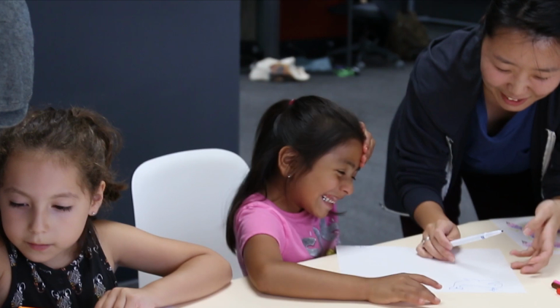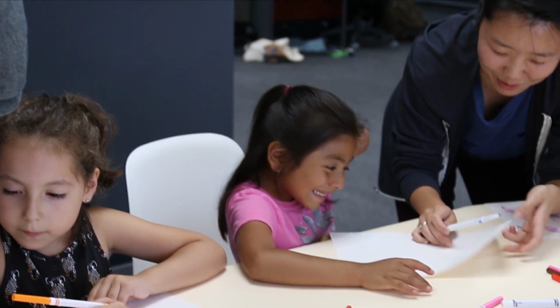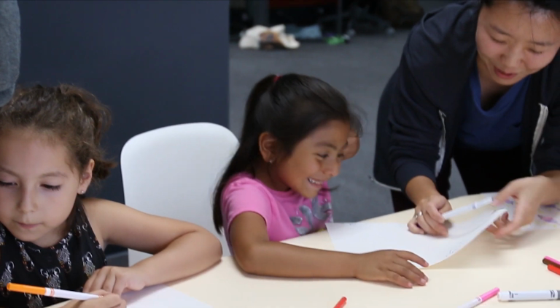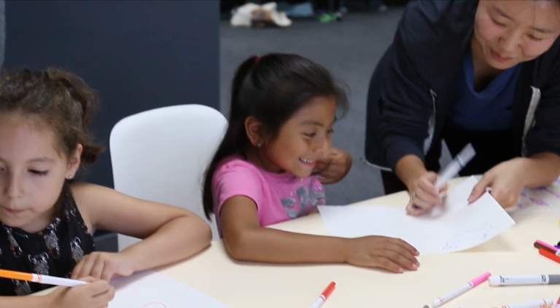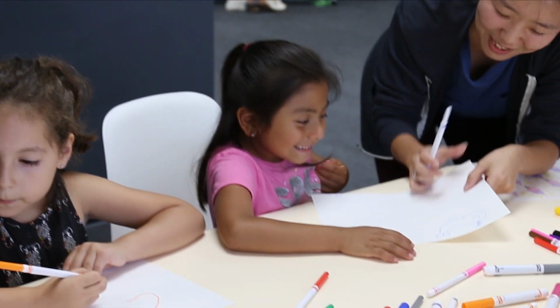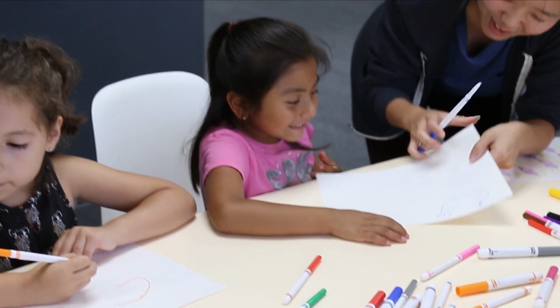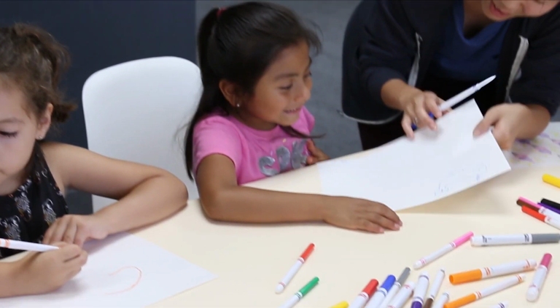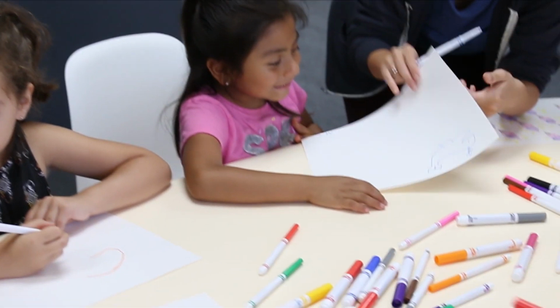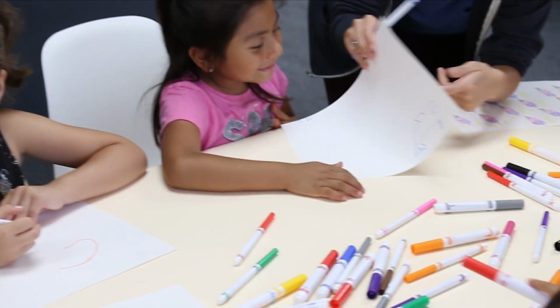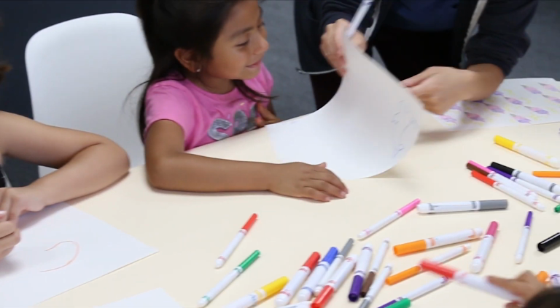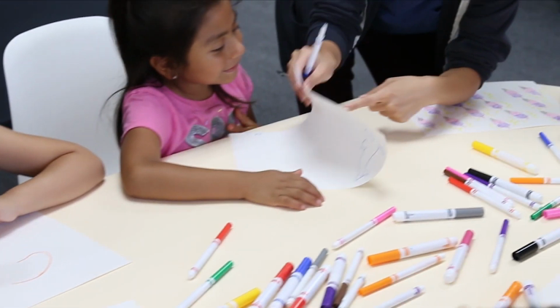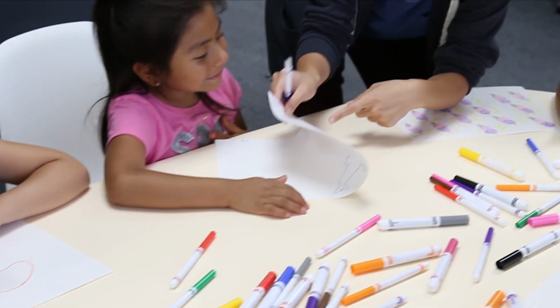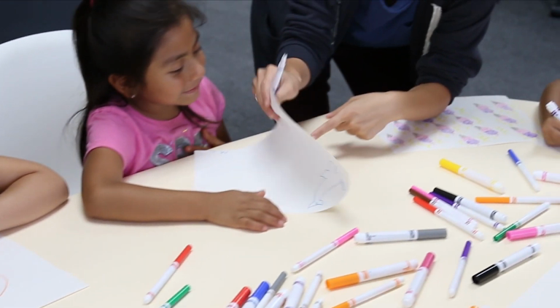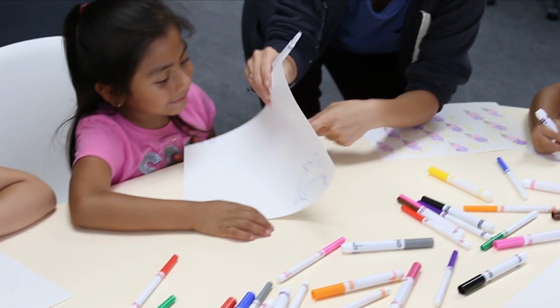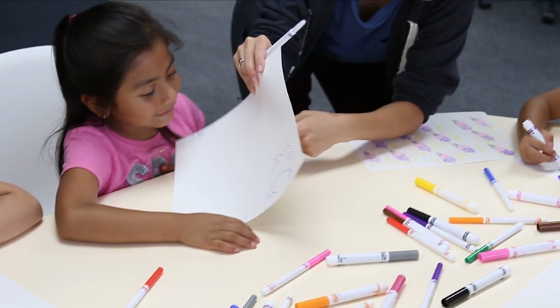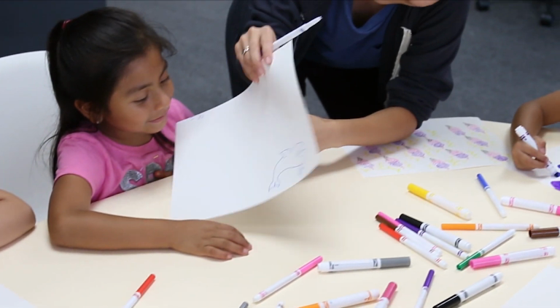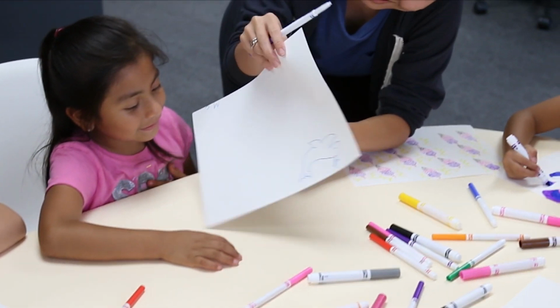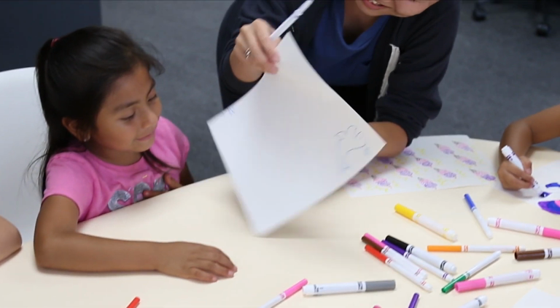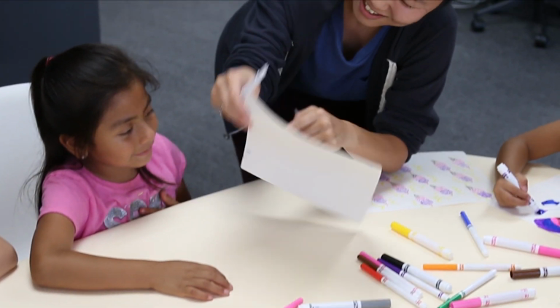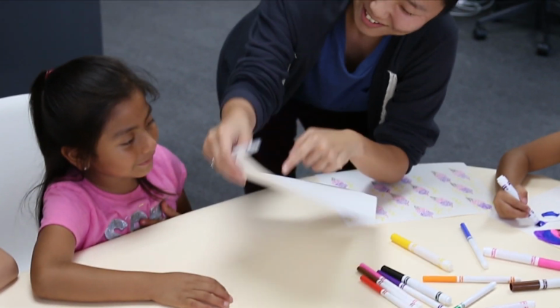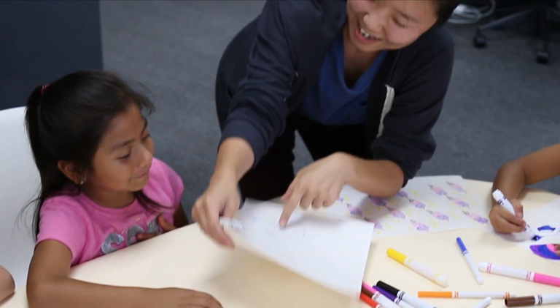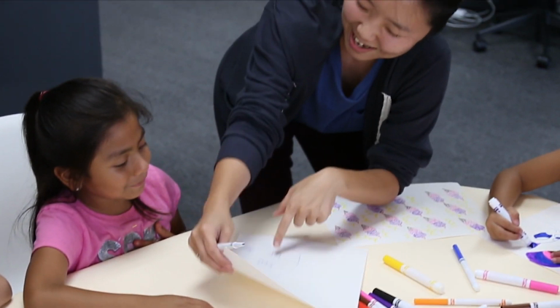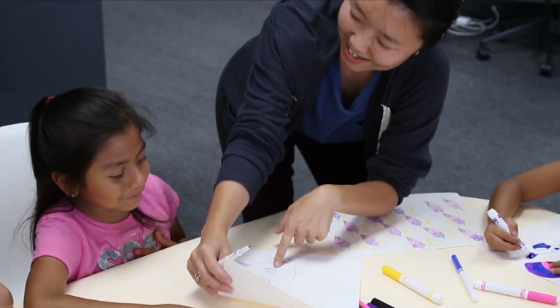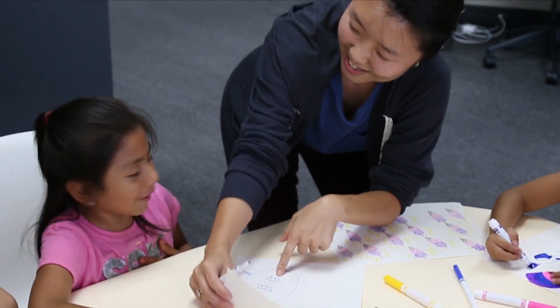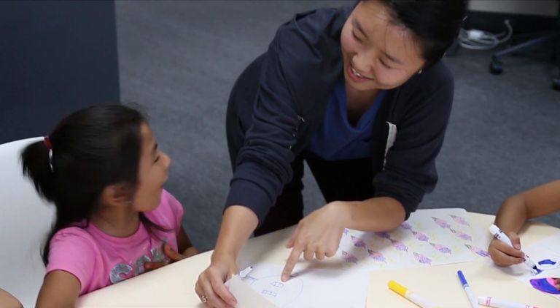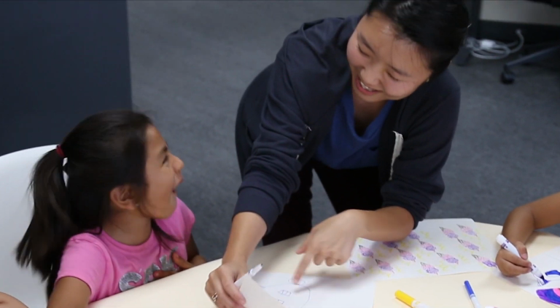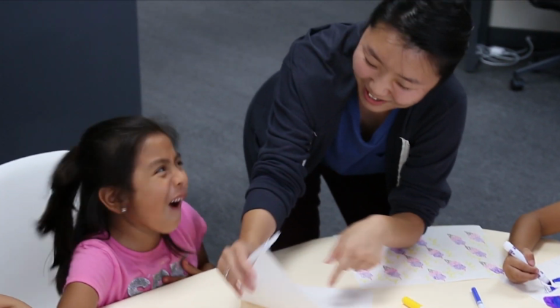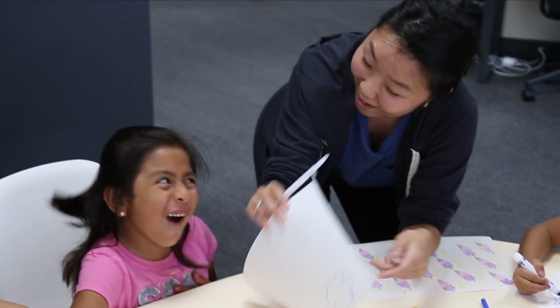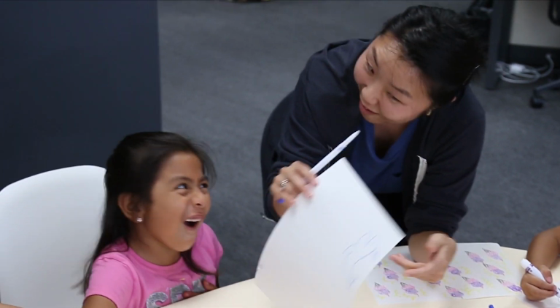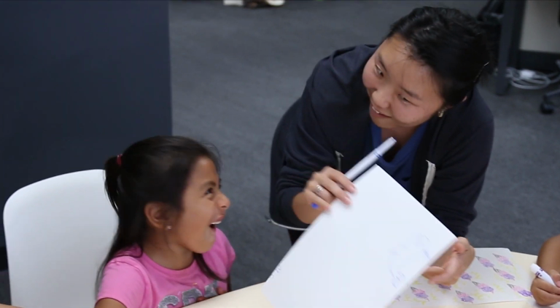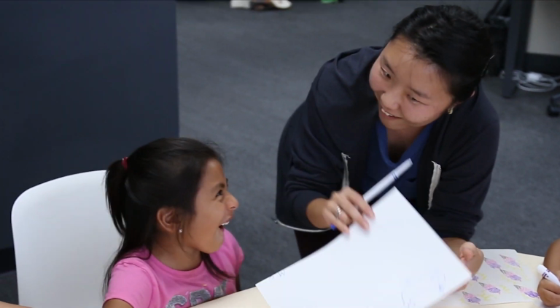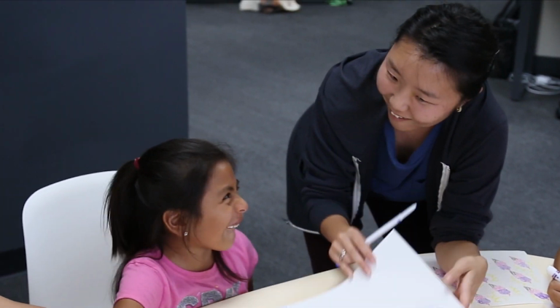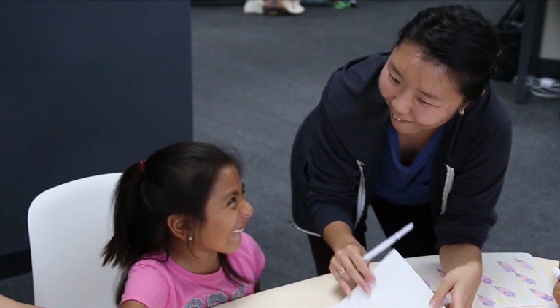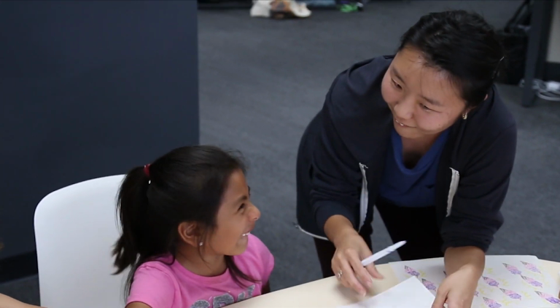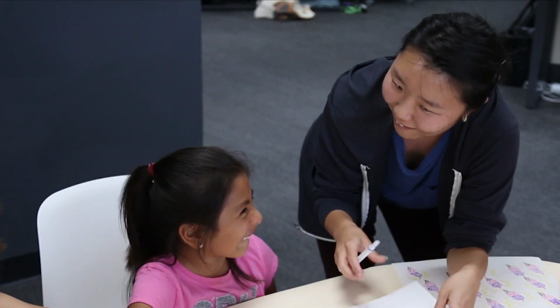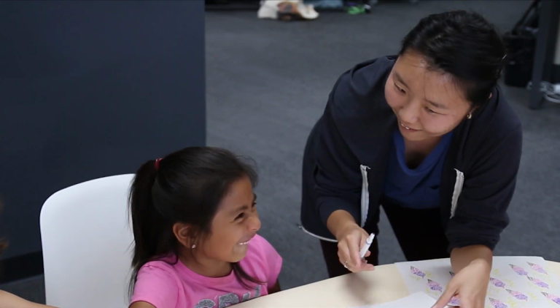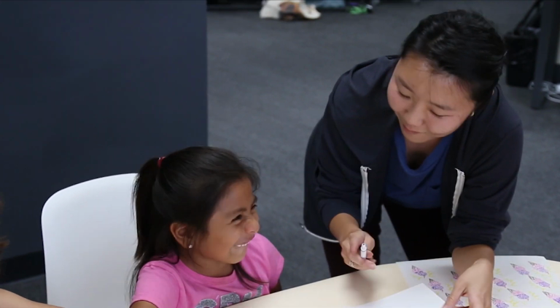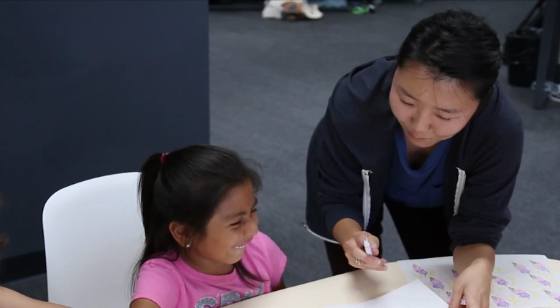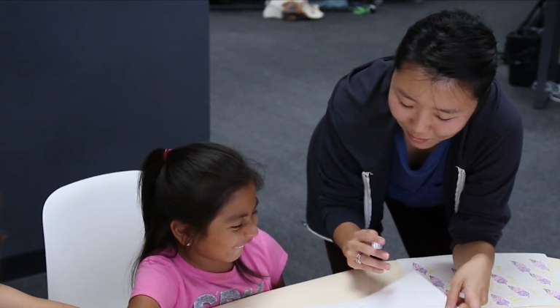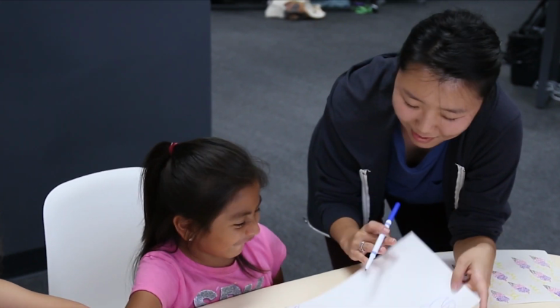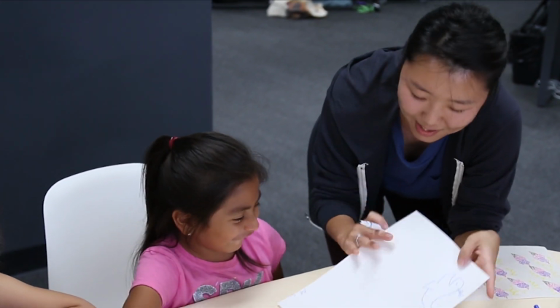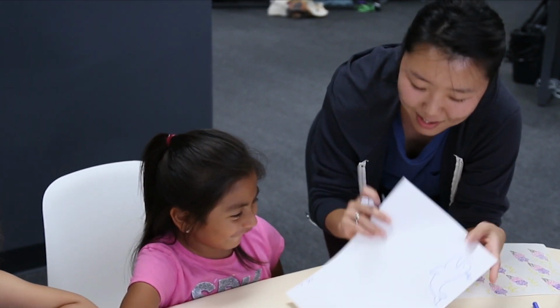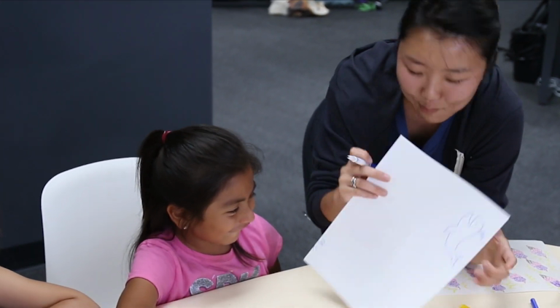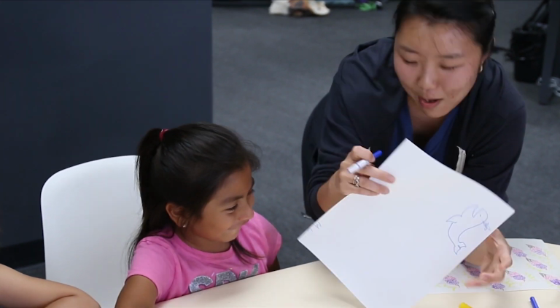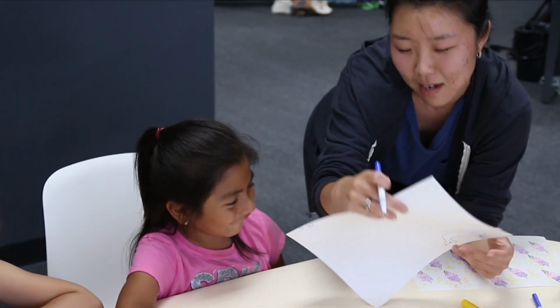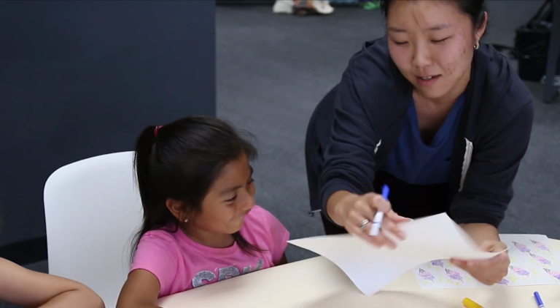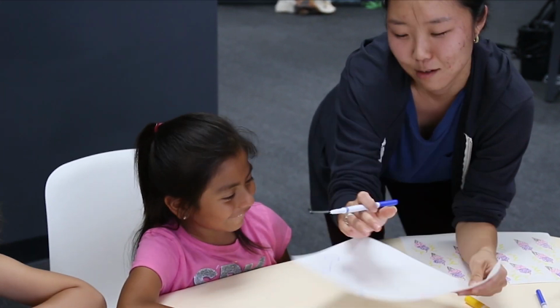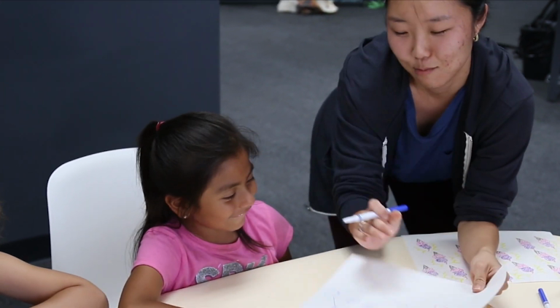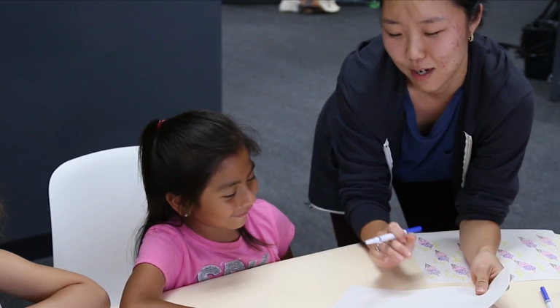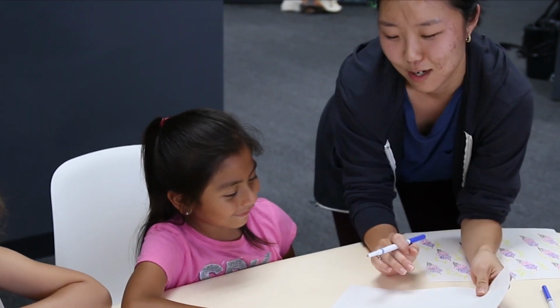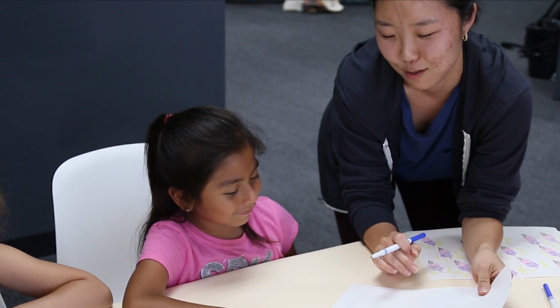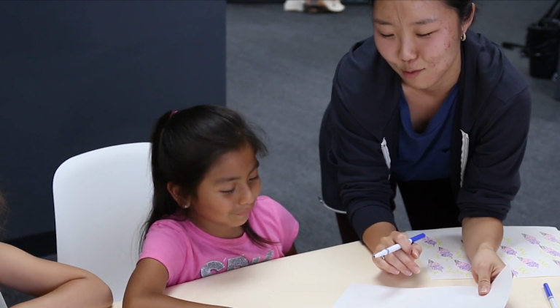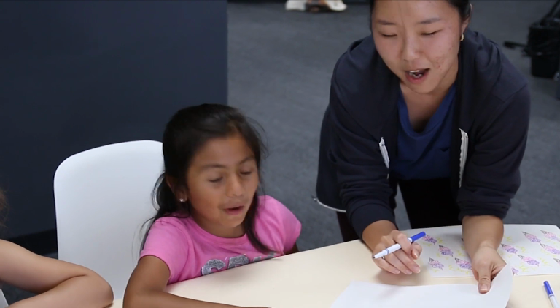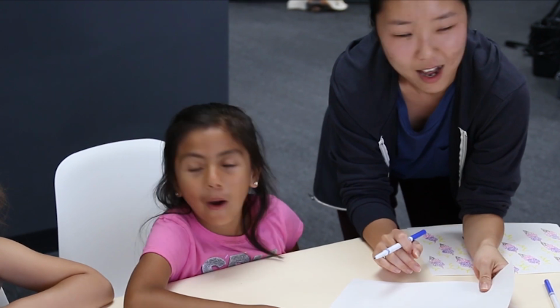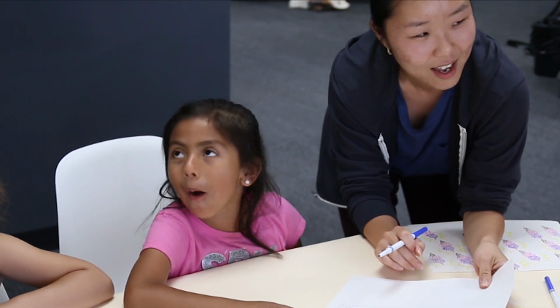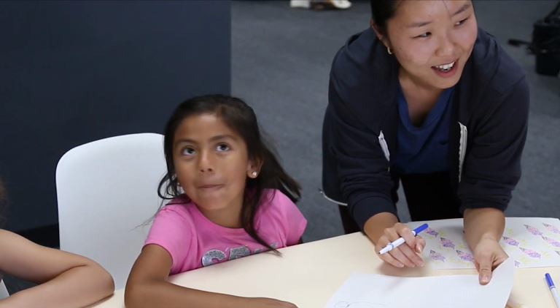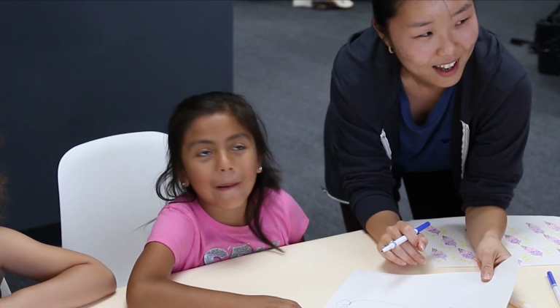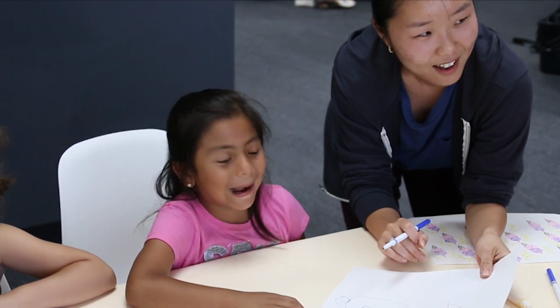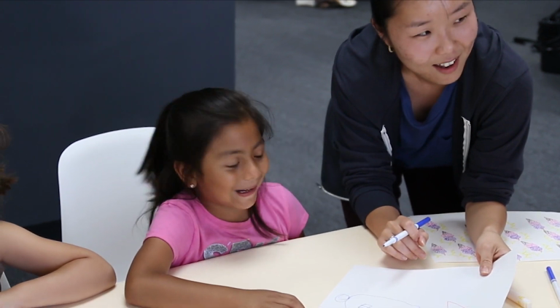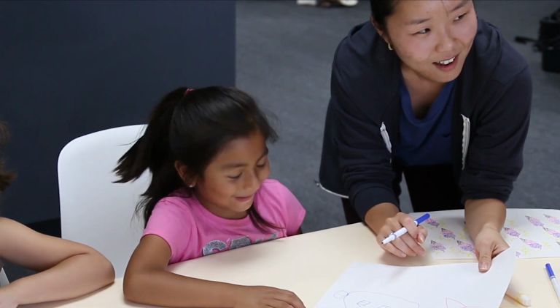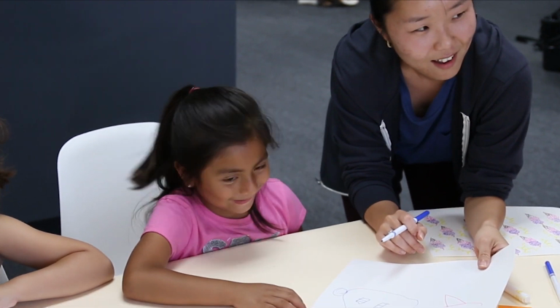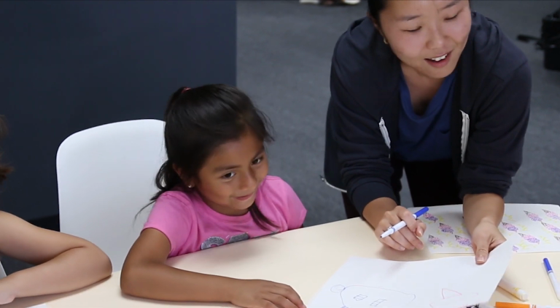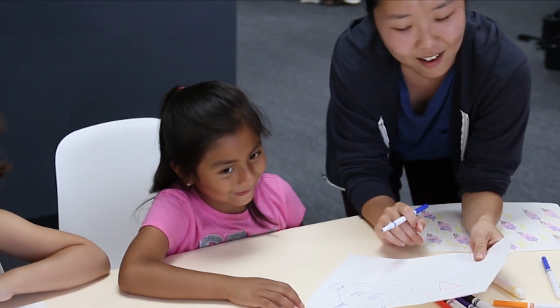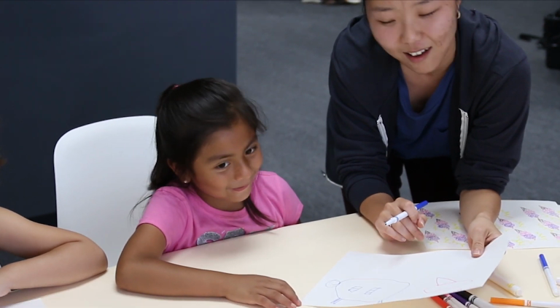You want me to draw it exactly like this though, right? No! But this is a masterpiece. Oh my, no.